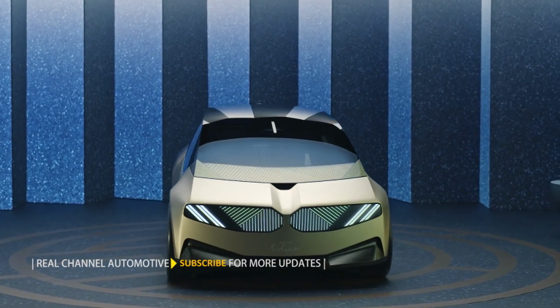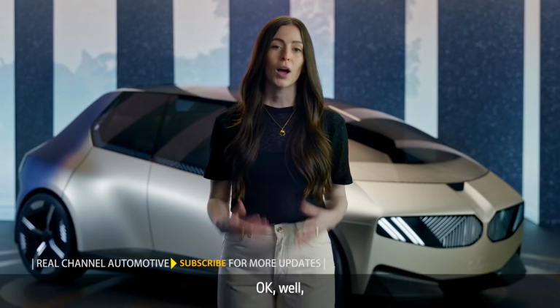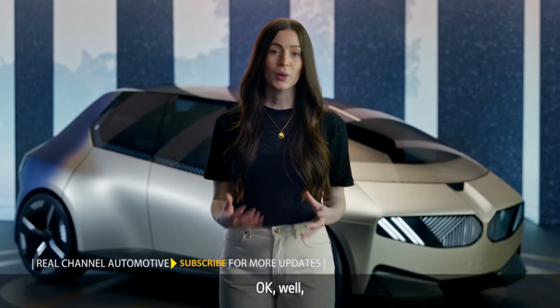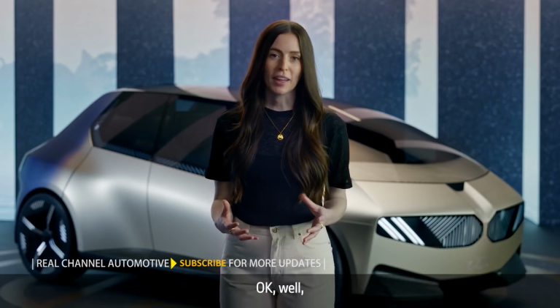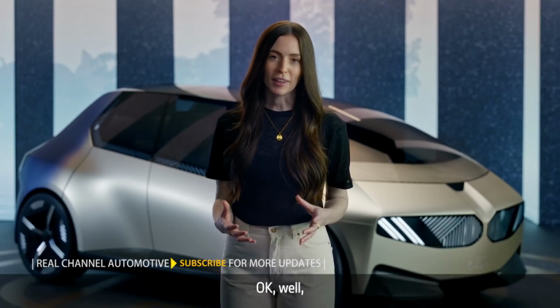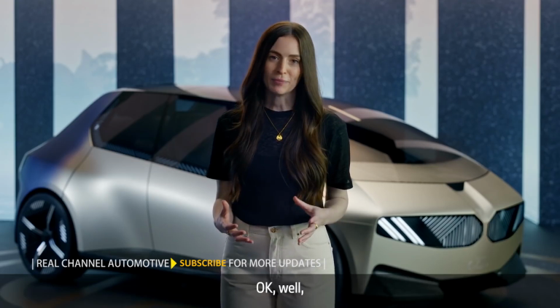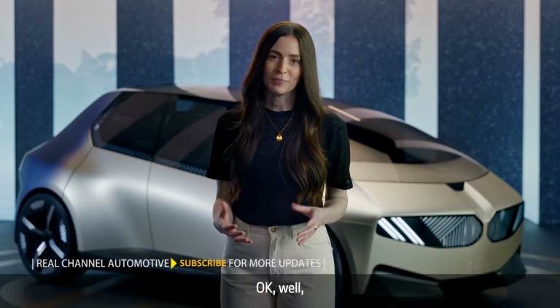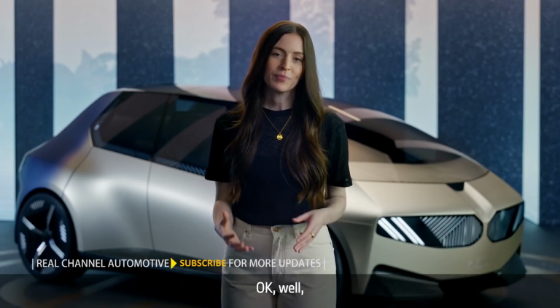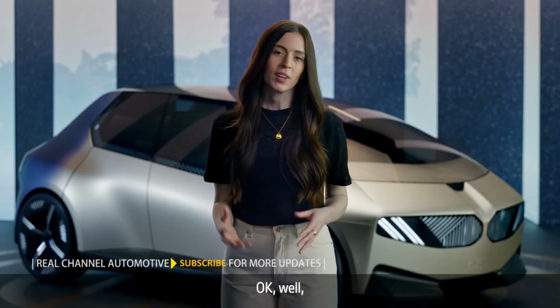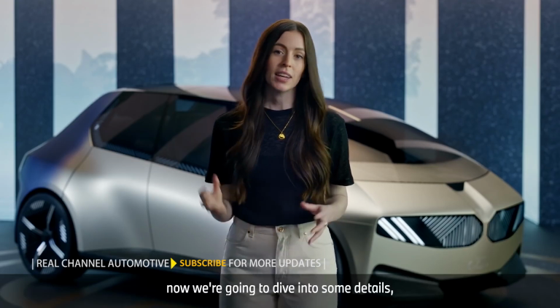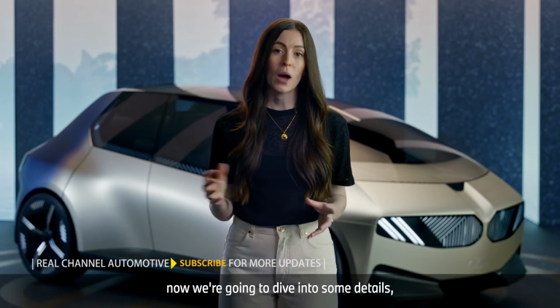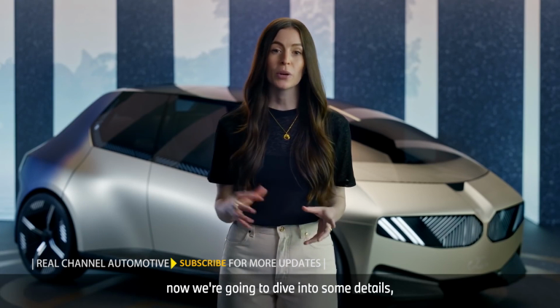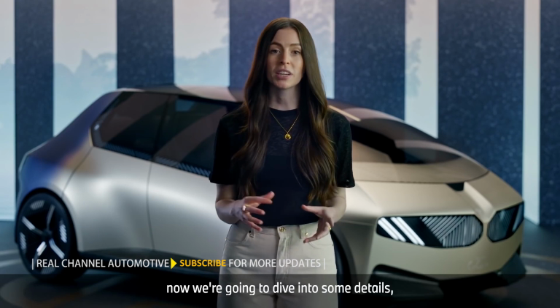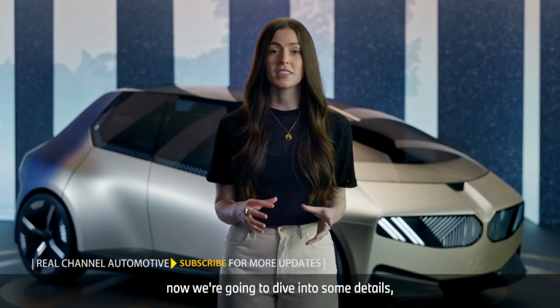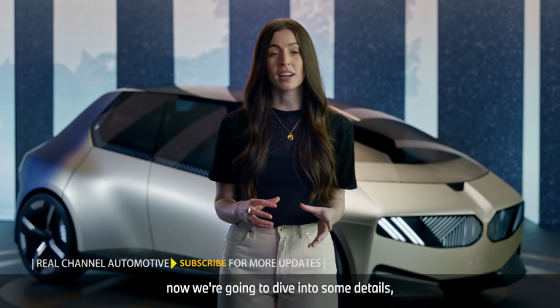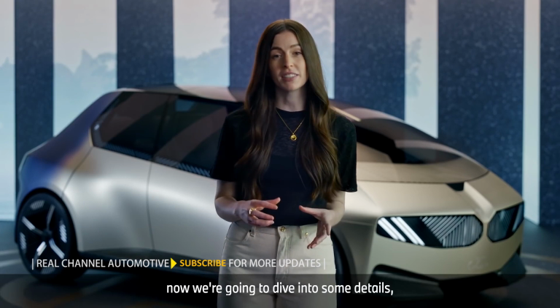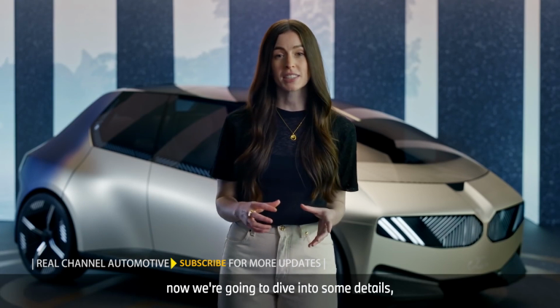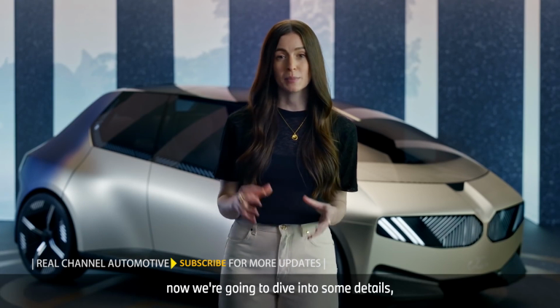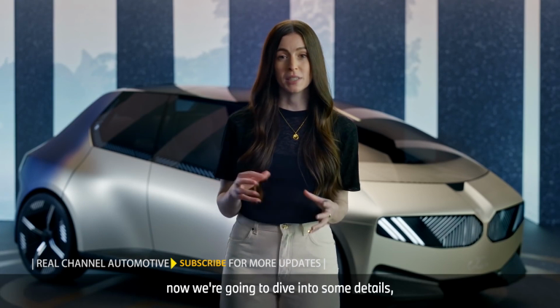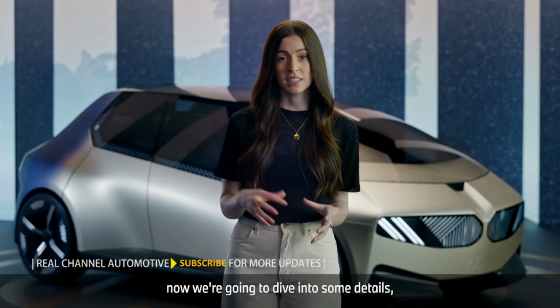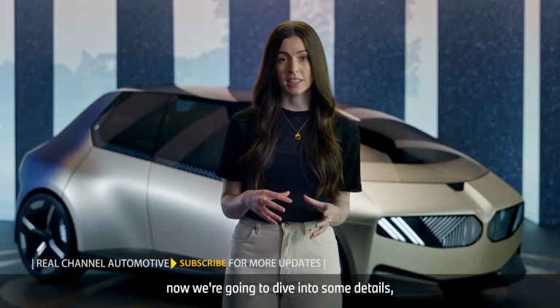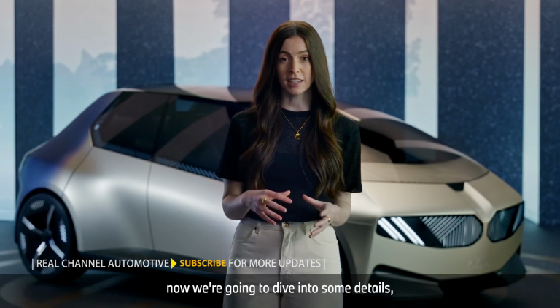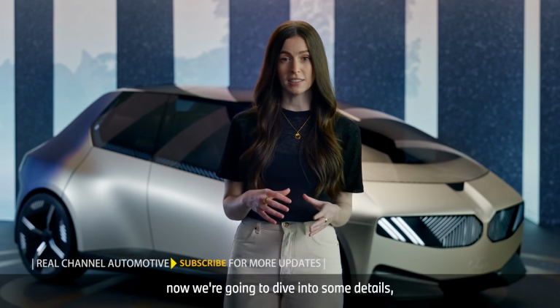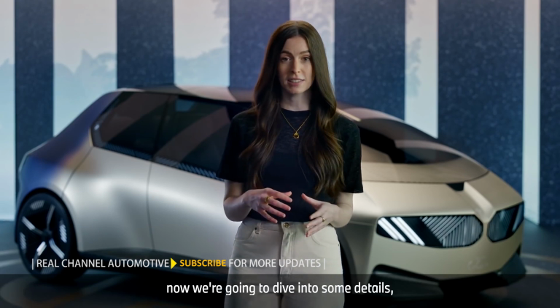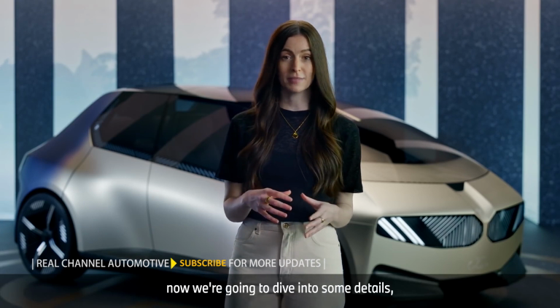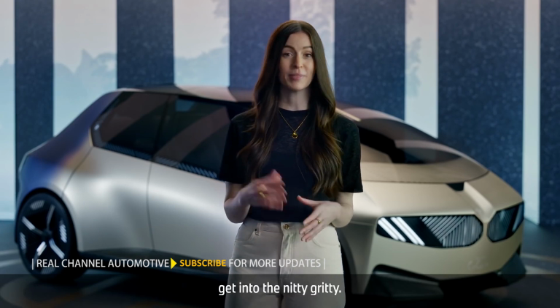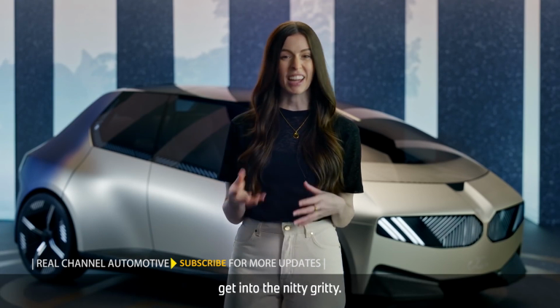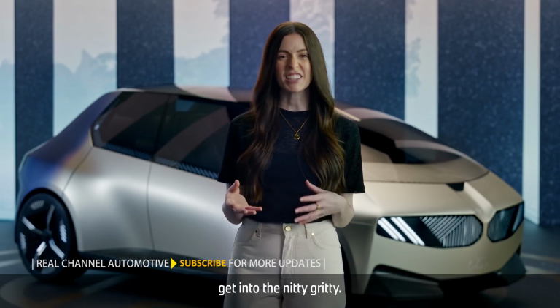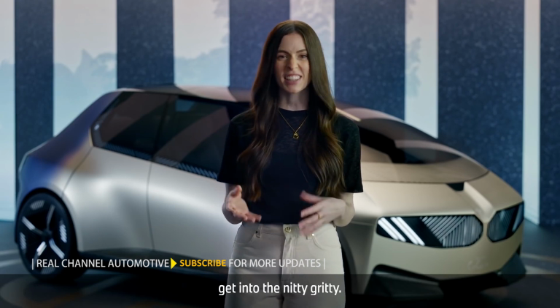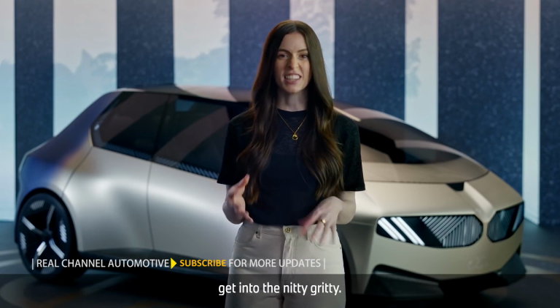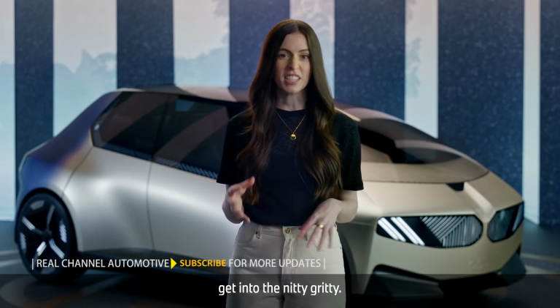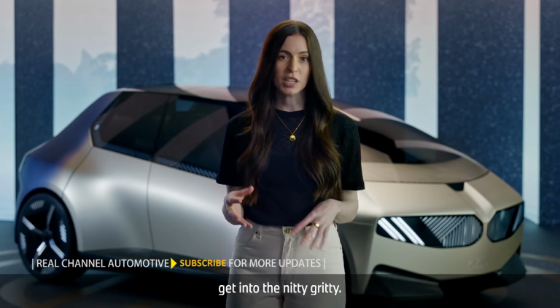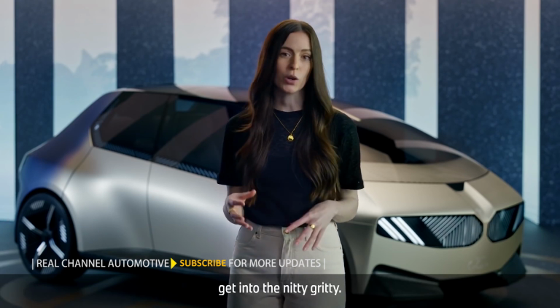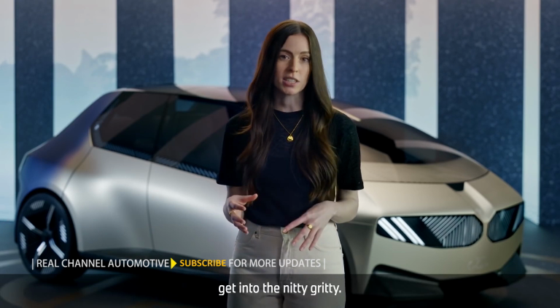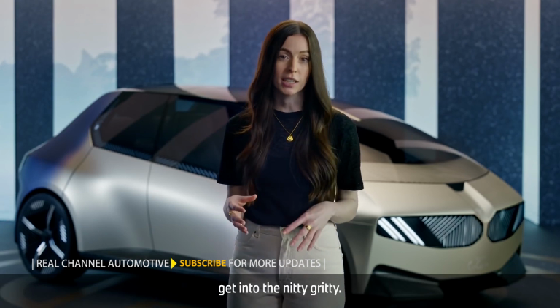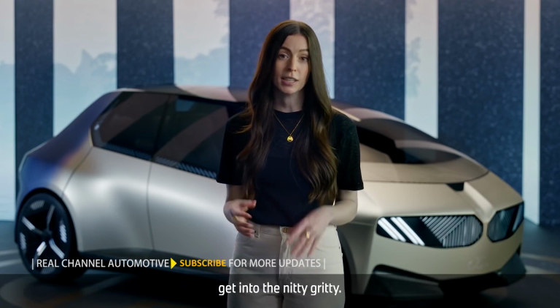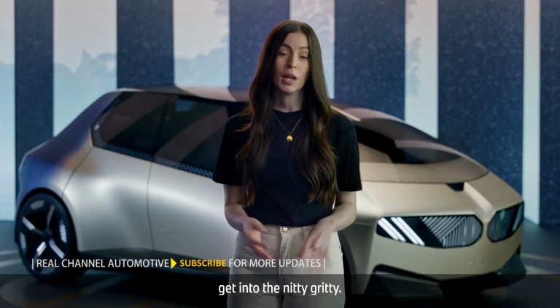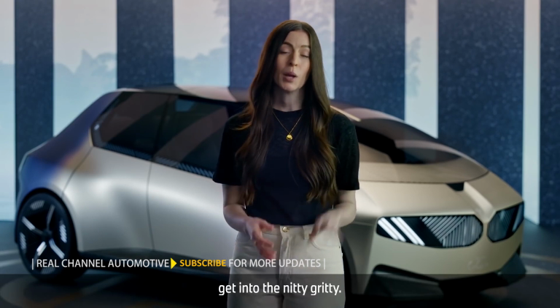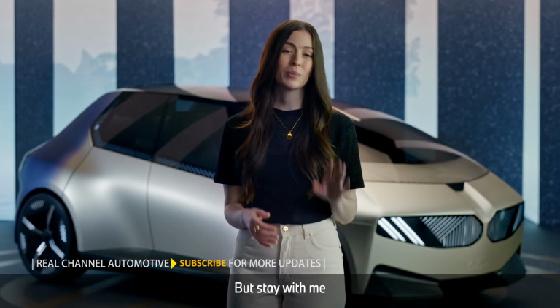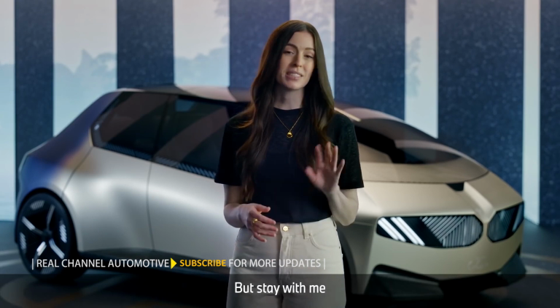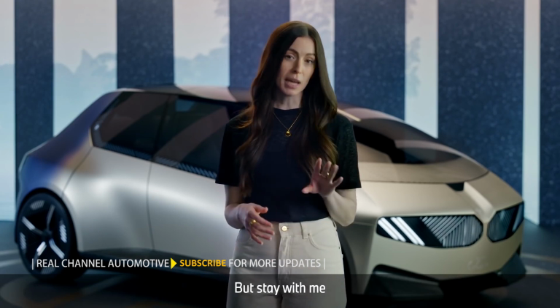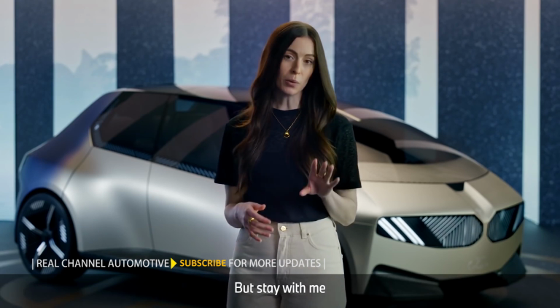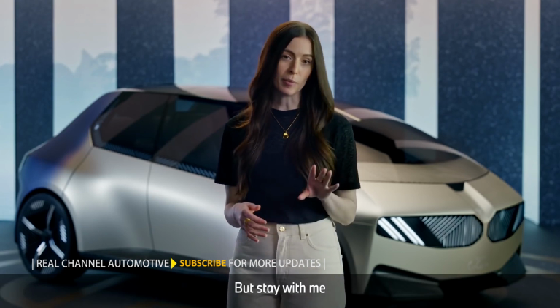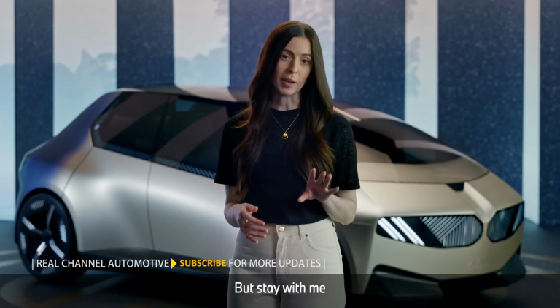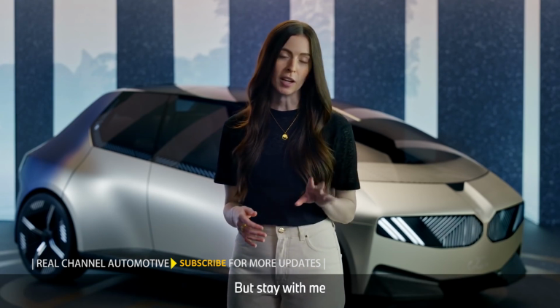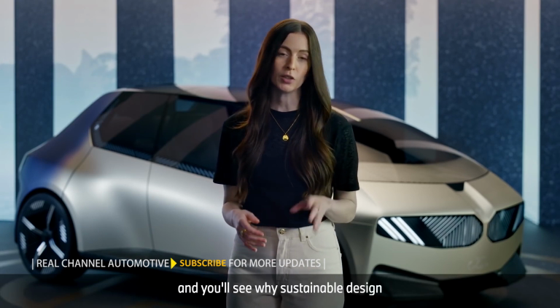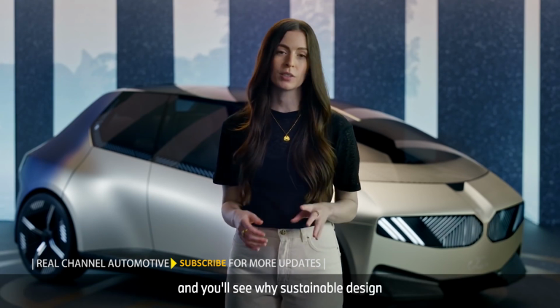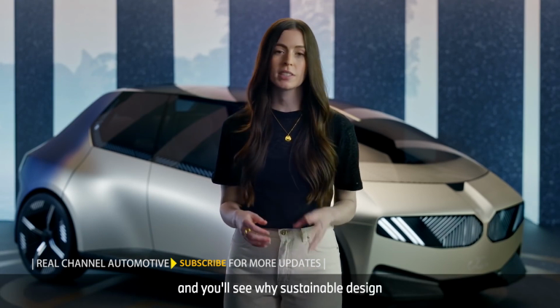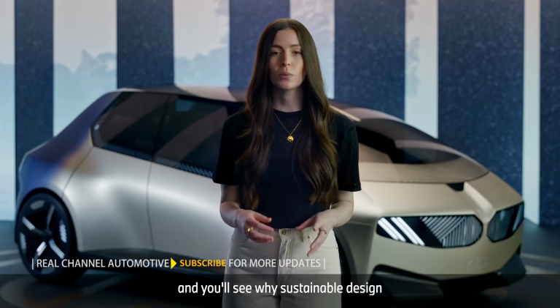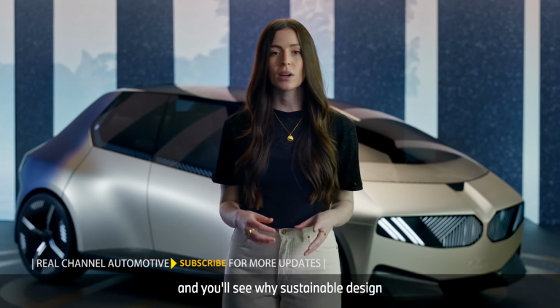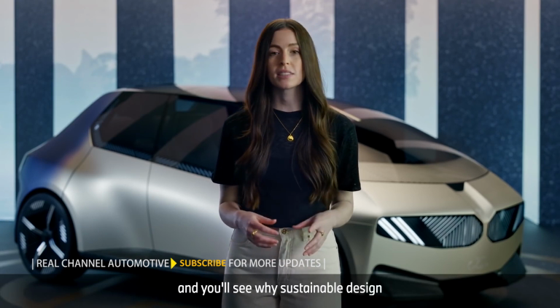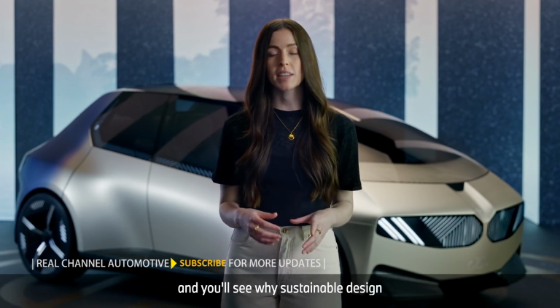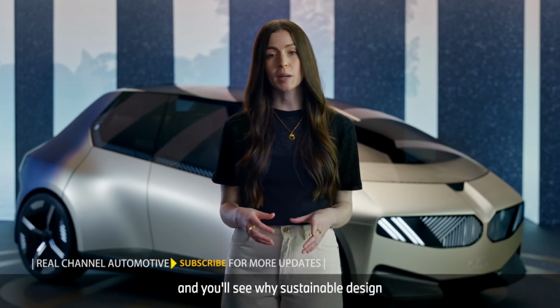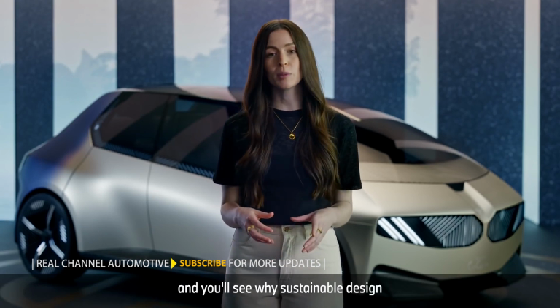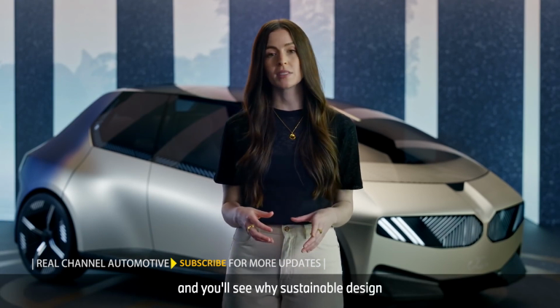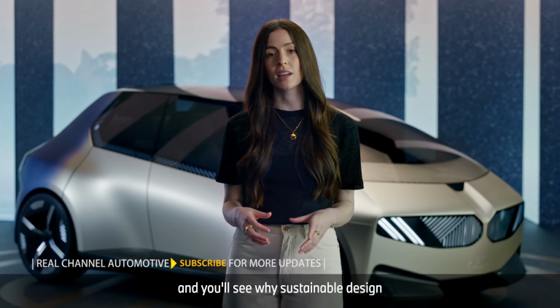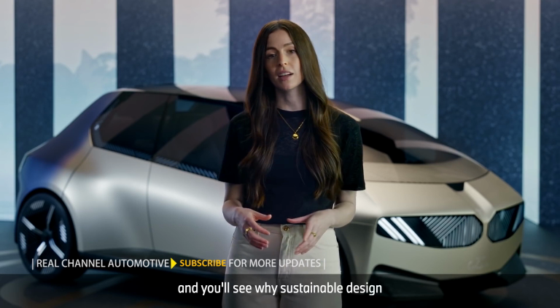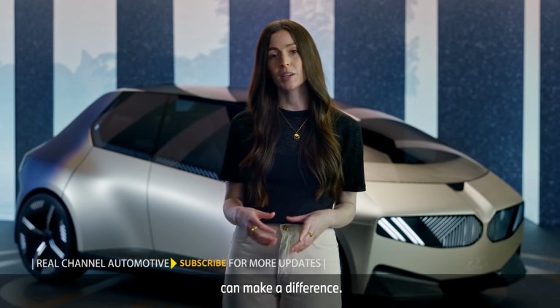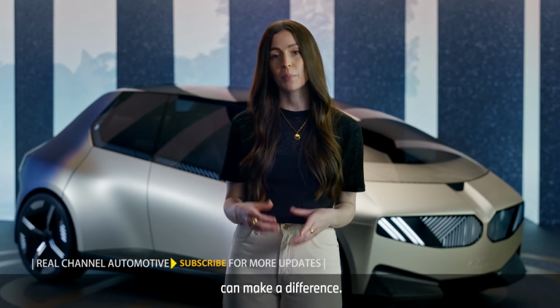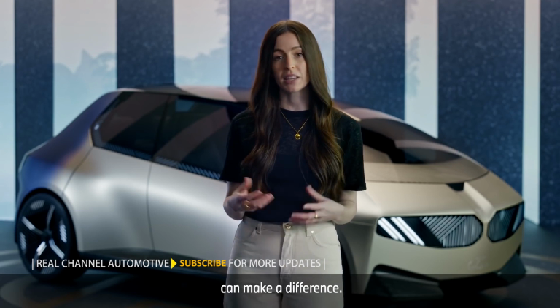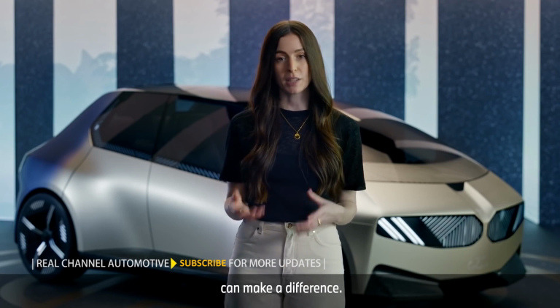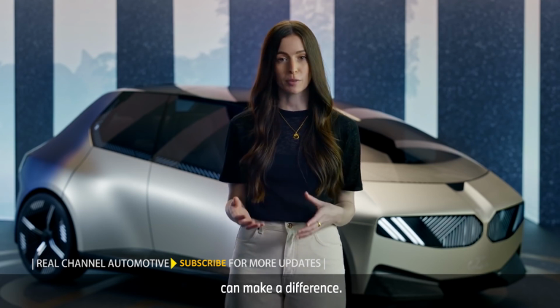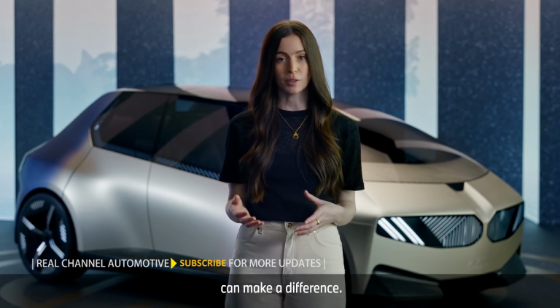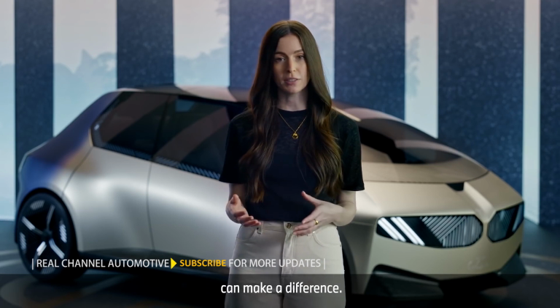Now we're going to dive into some details, get into the nitty gritty. Stay with me and you'll see where sustainable design can make a difference.